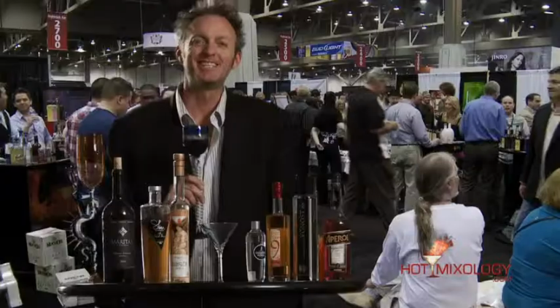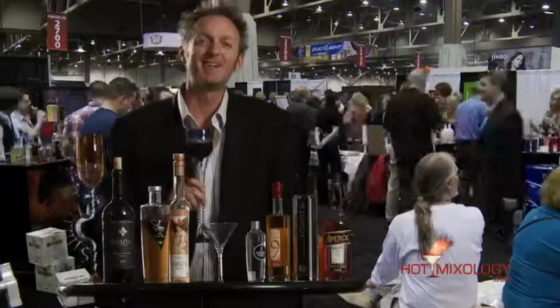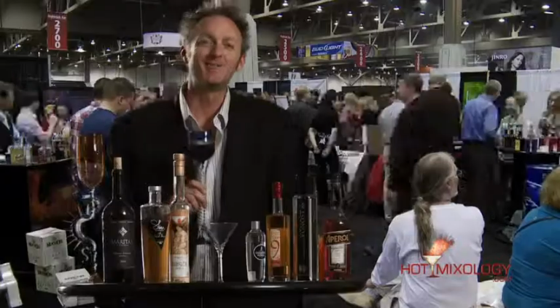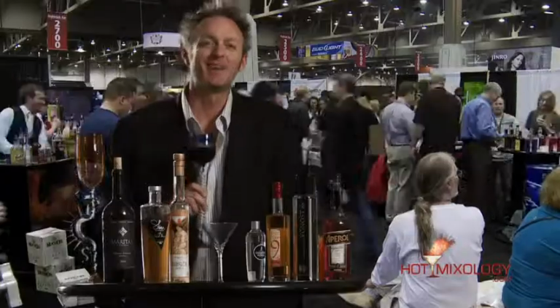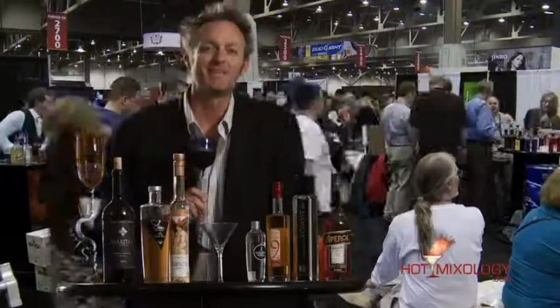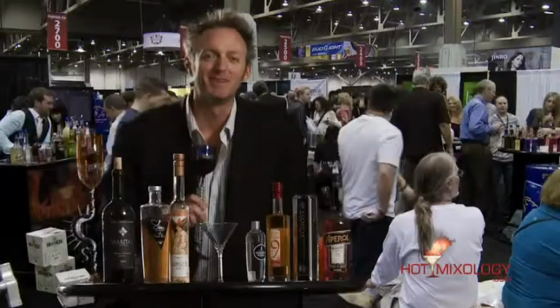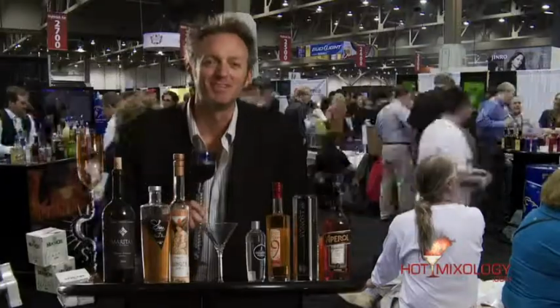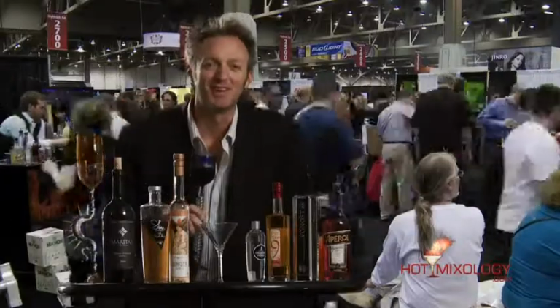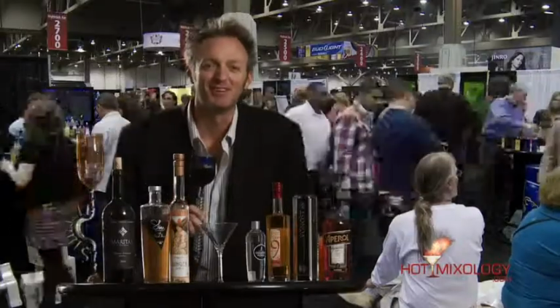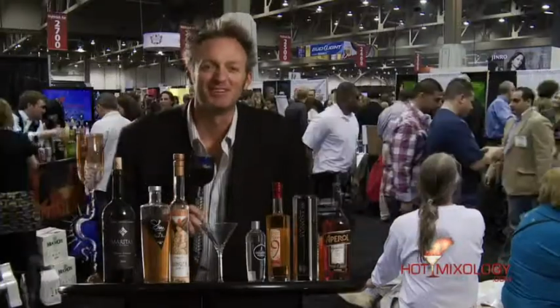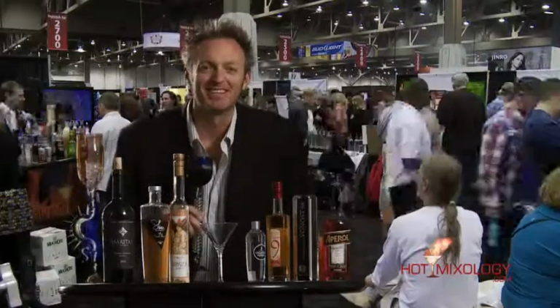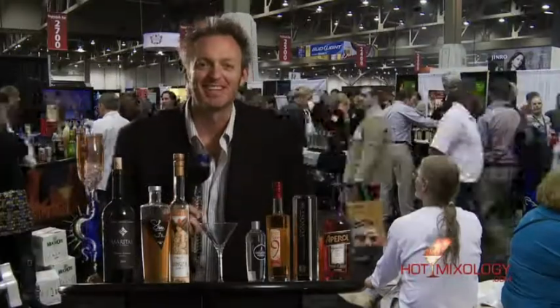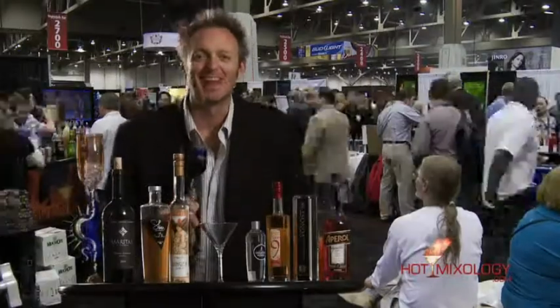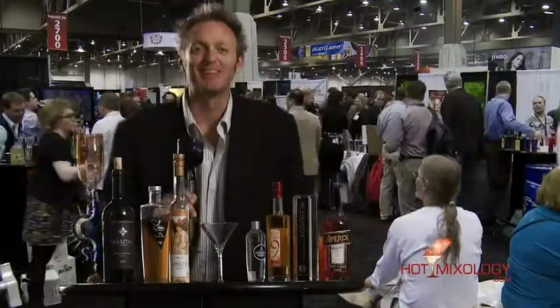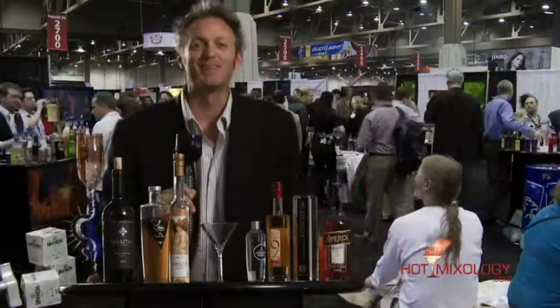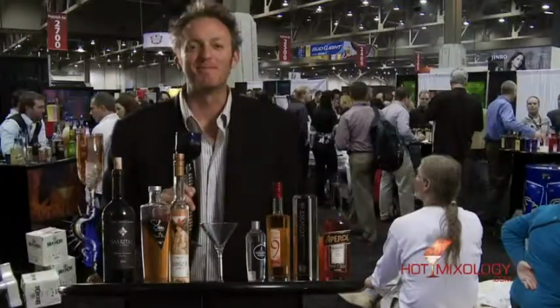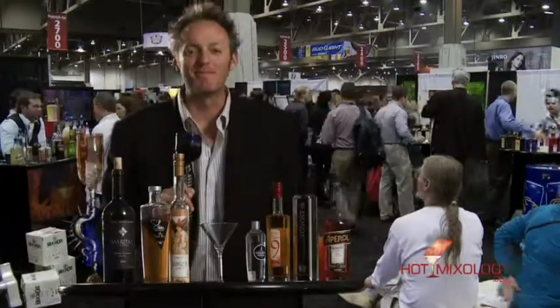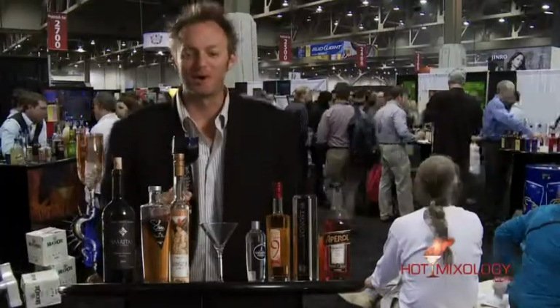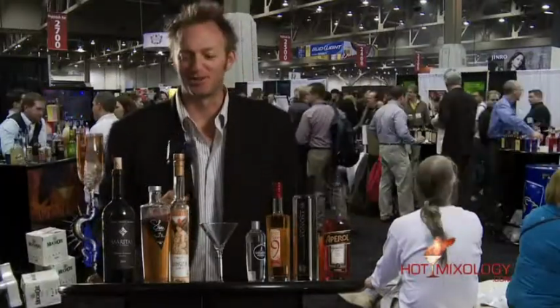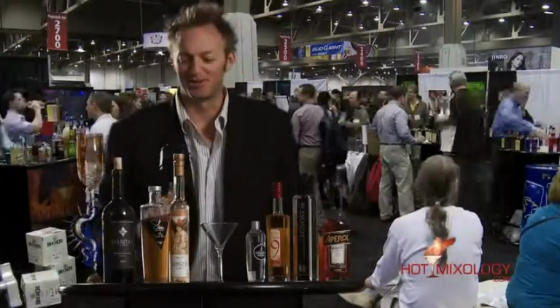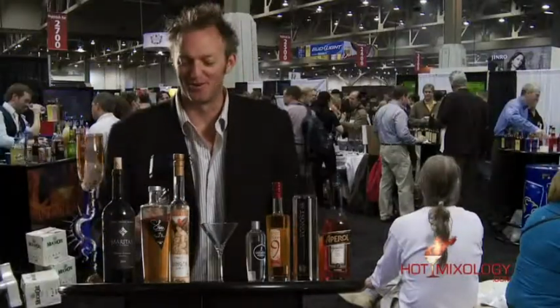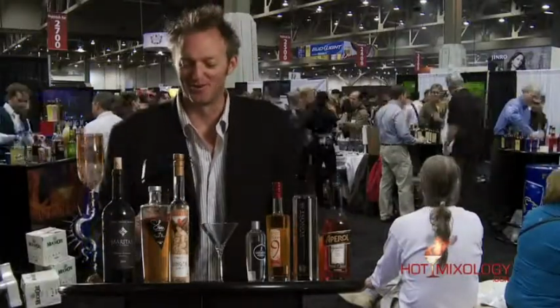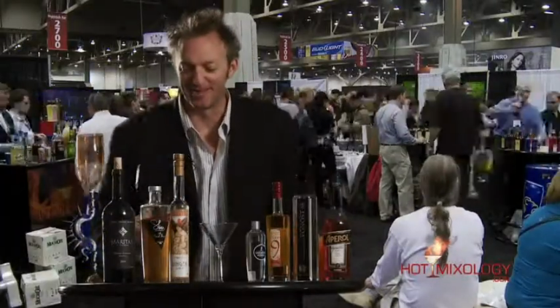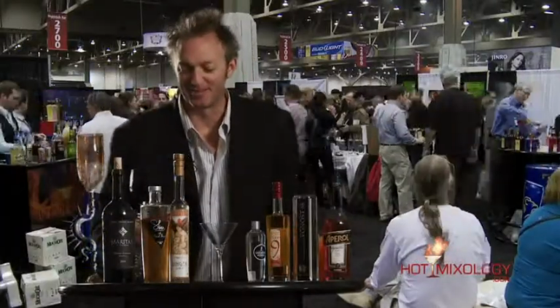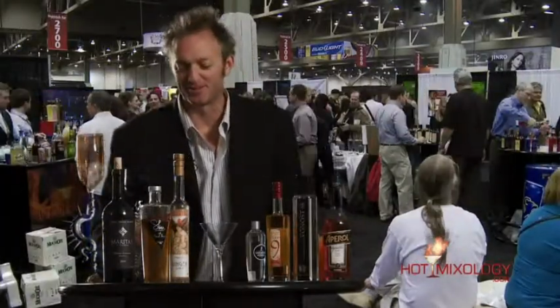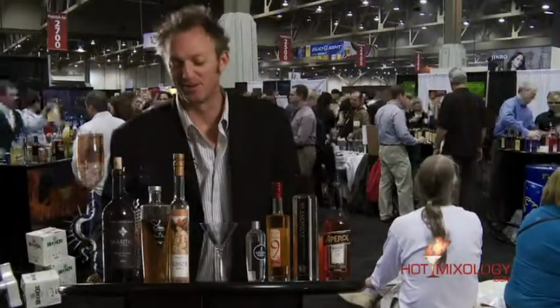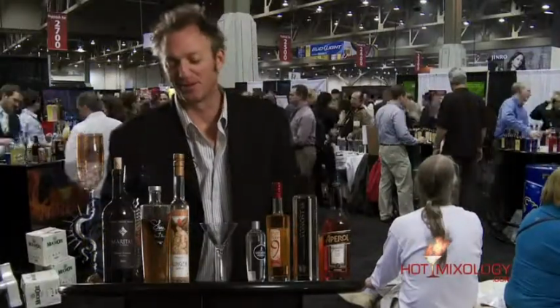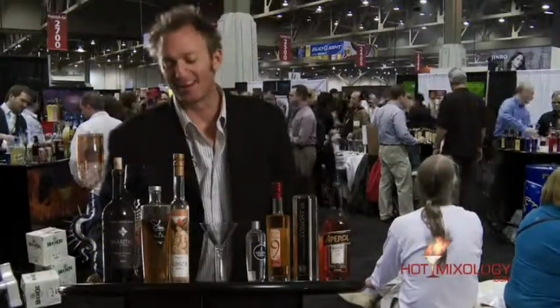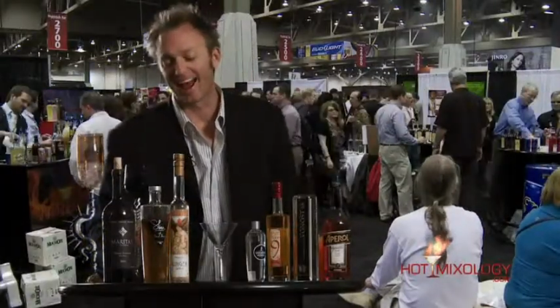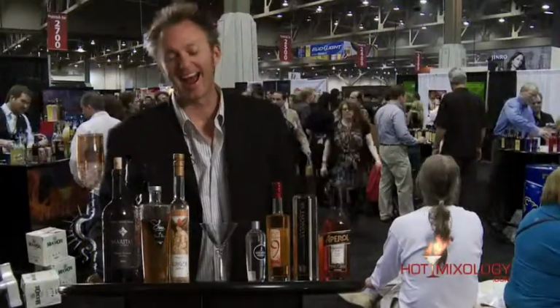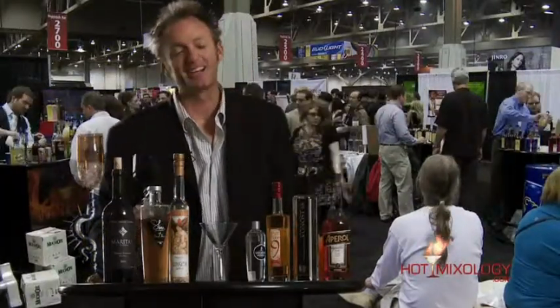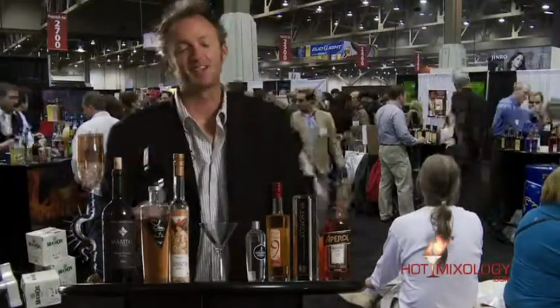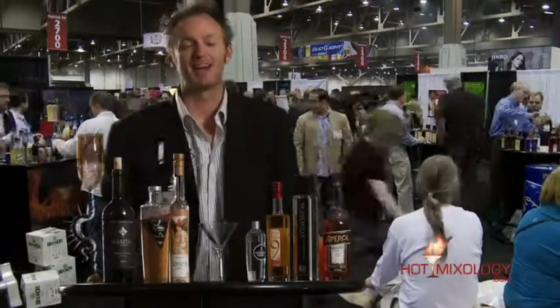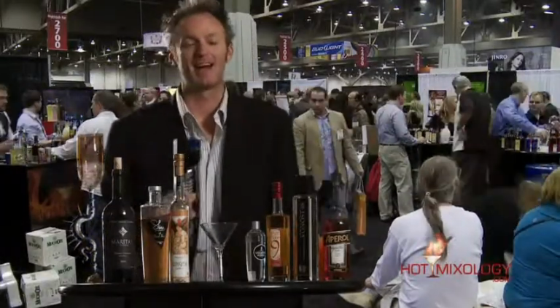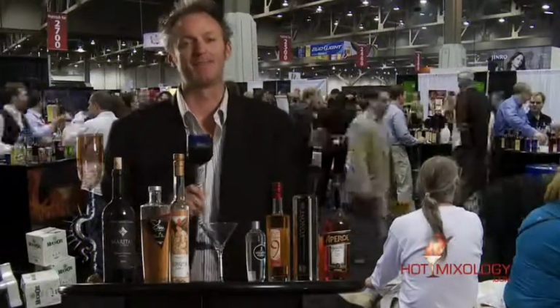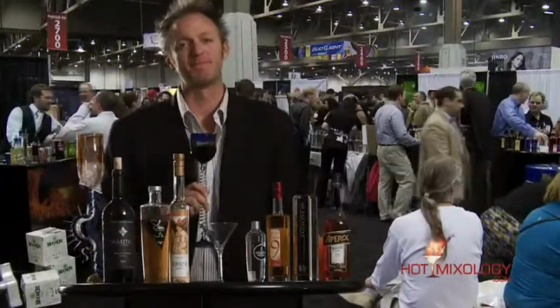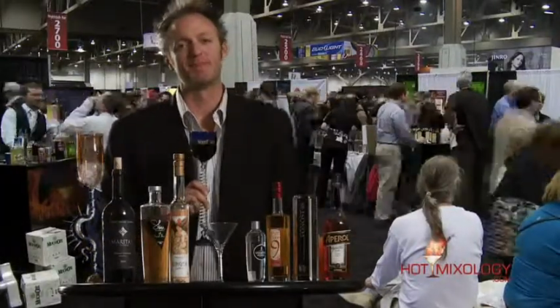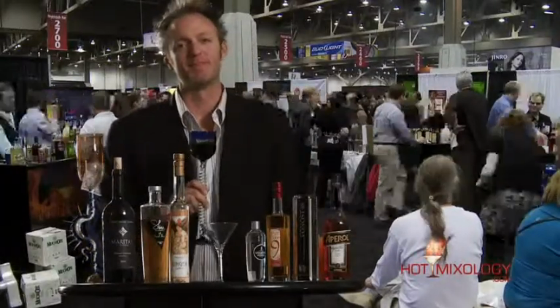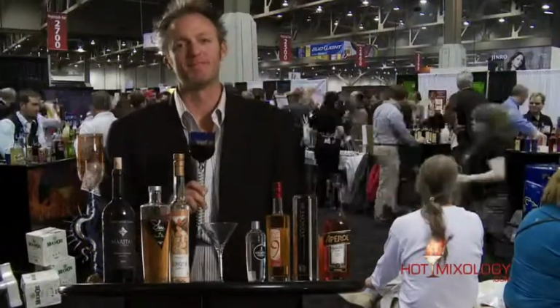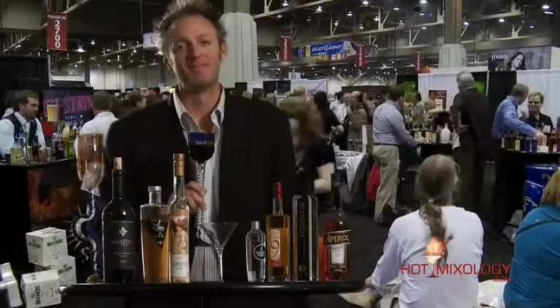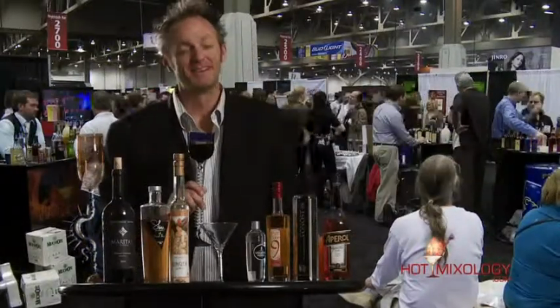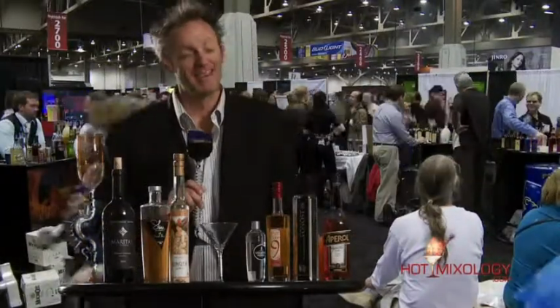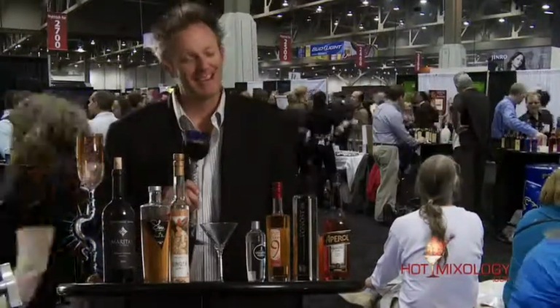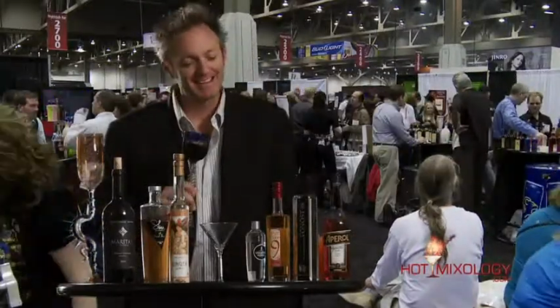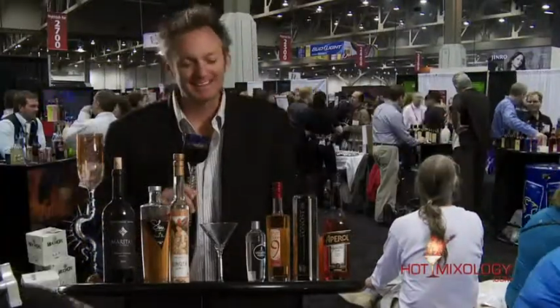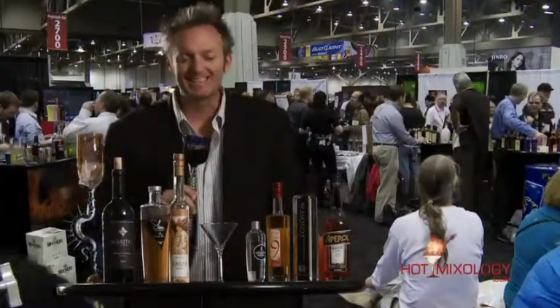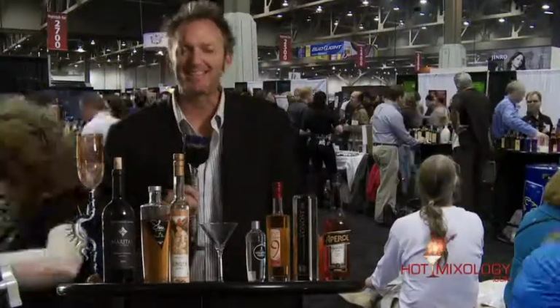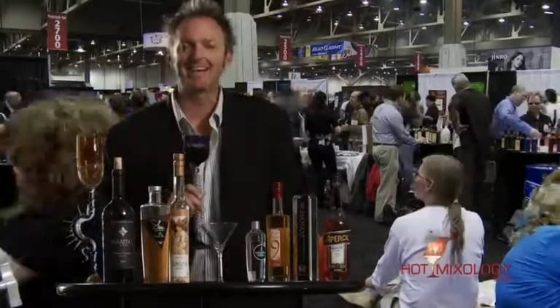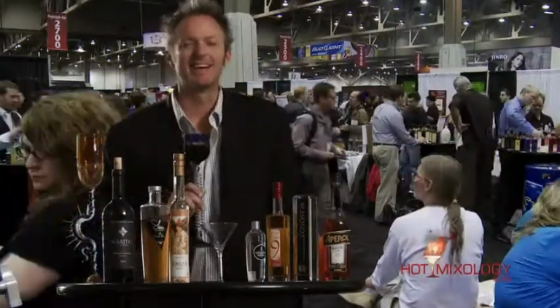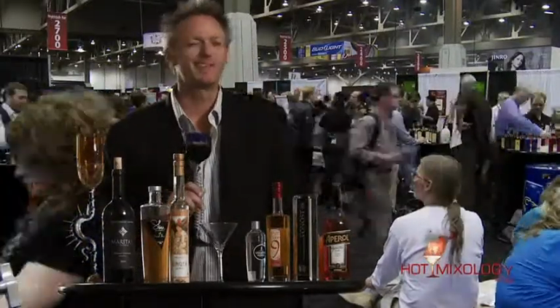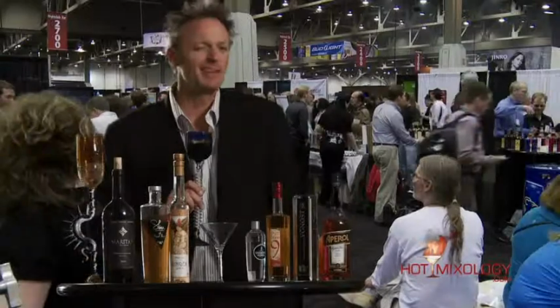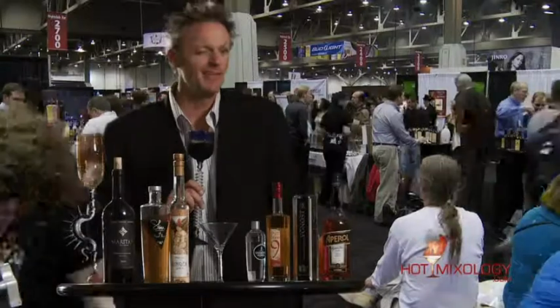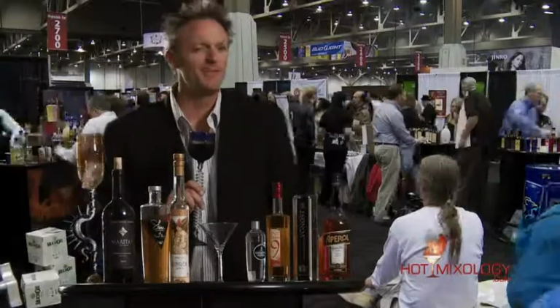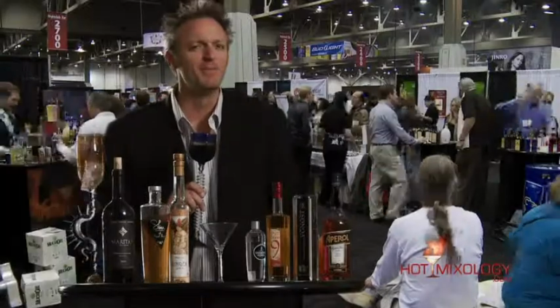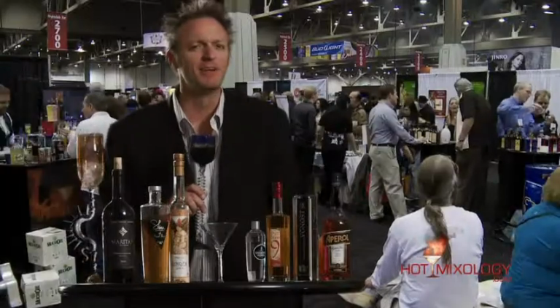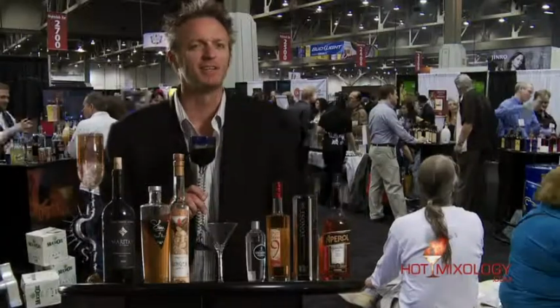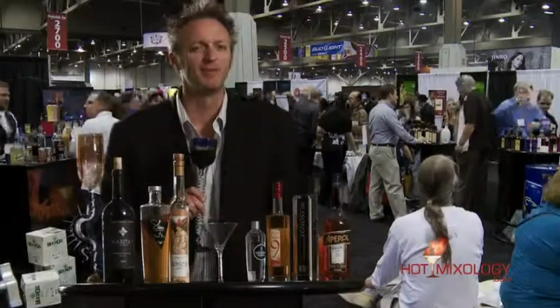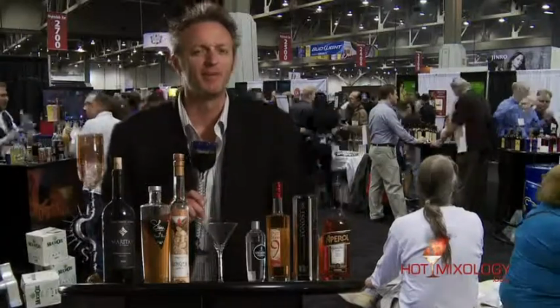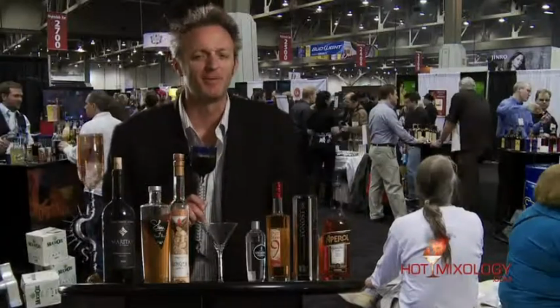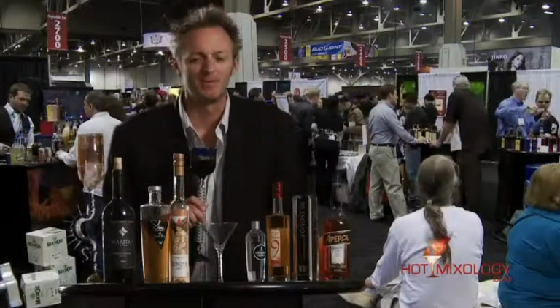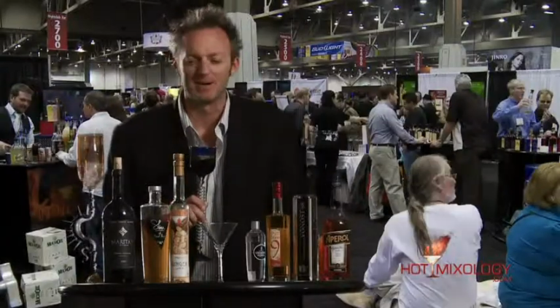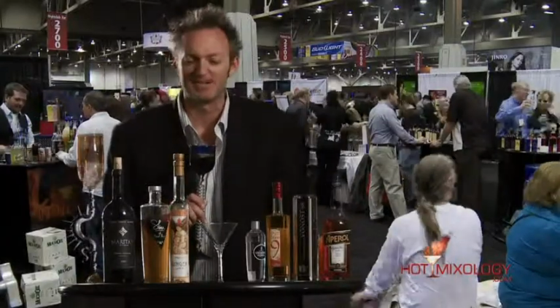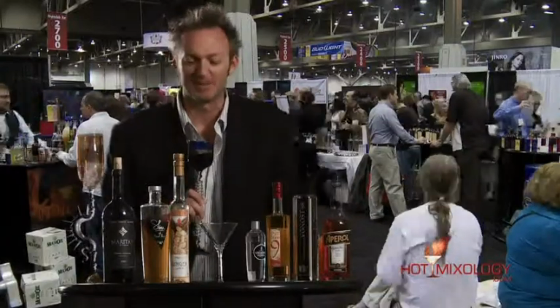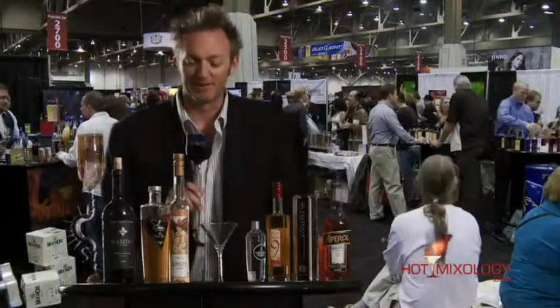Dave with Hot Mixology at the nightclub and bar show in Vegas. With all the action happening here, I had to take a few minutes away from myself.